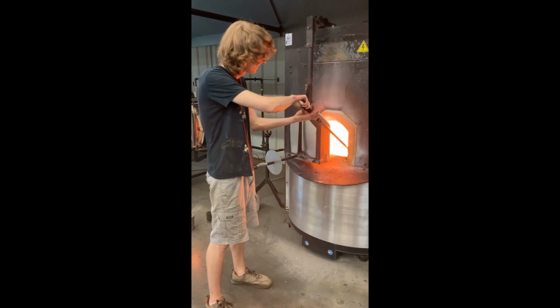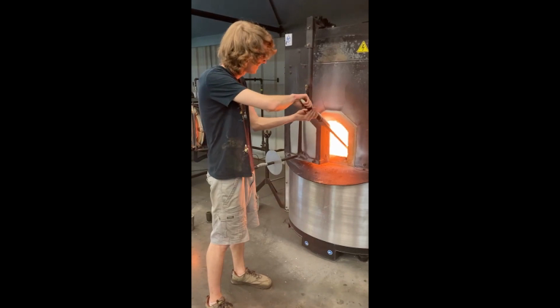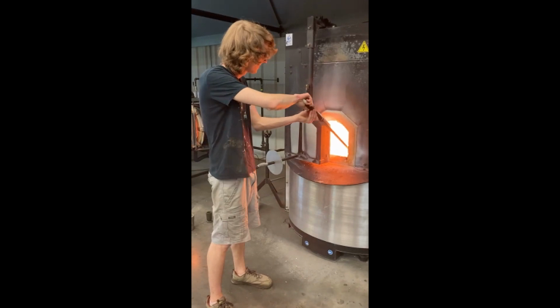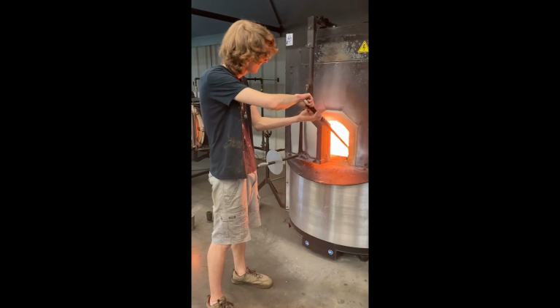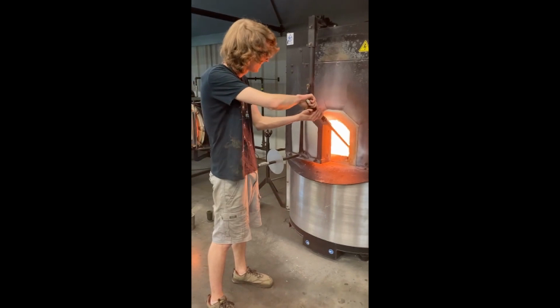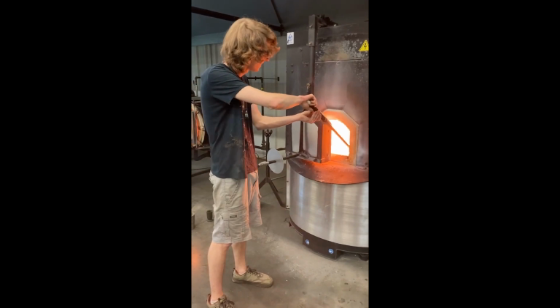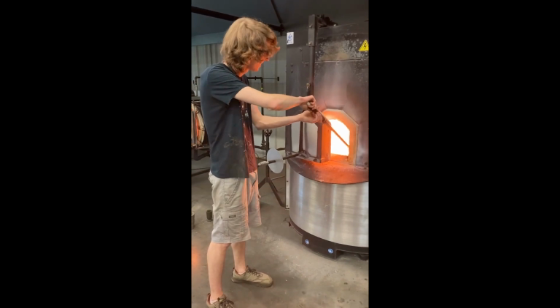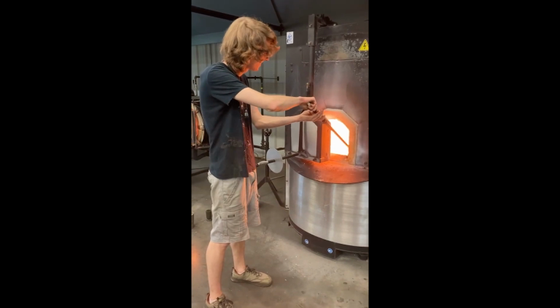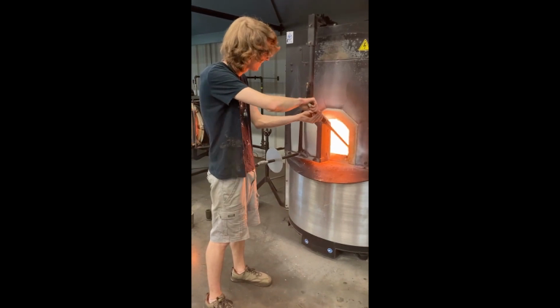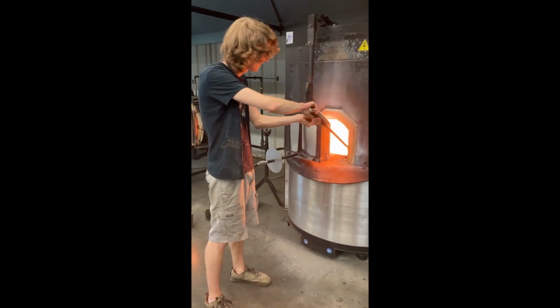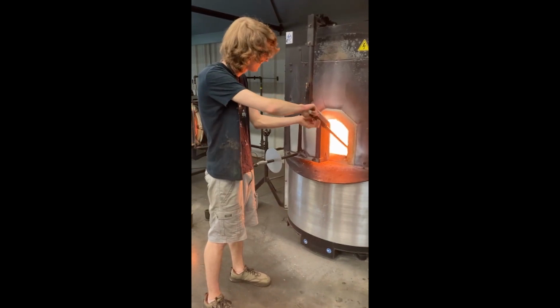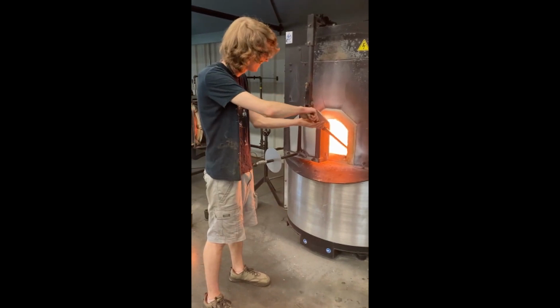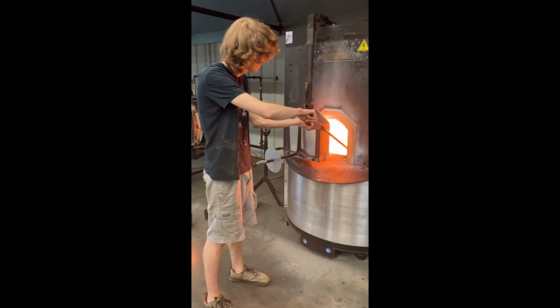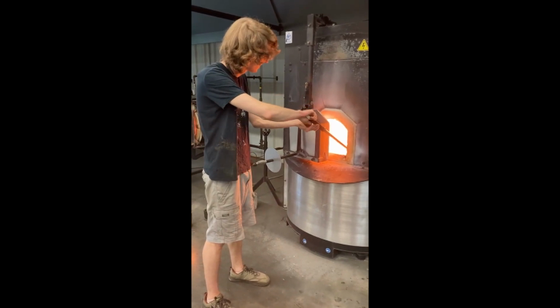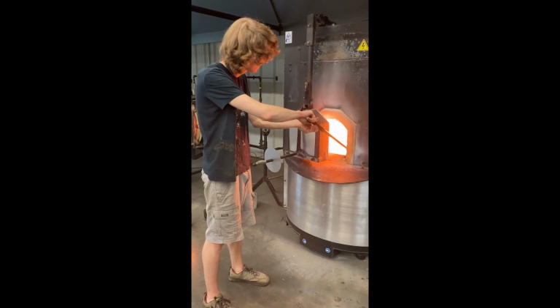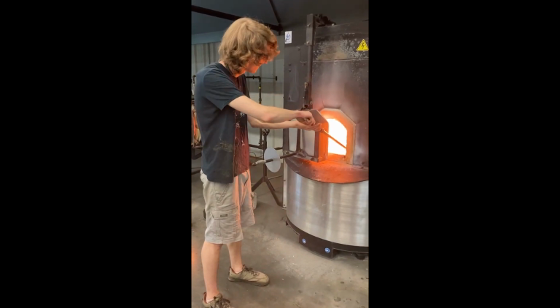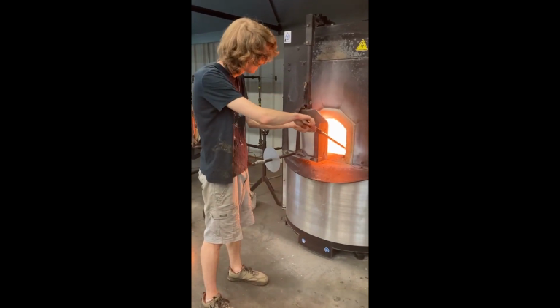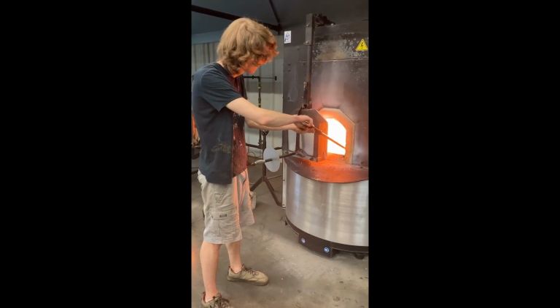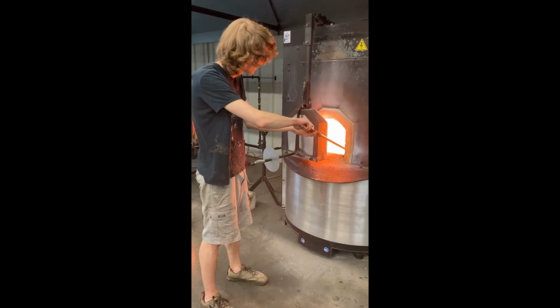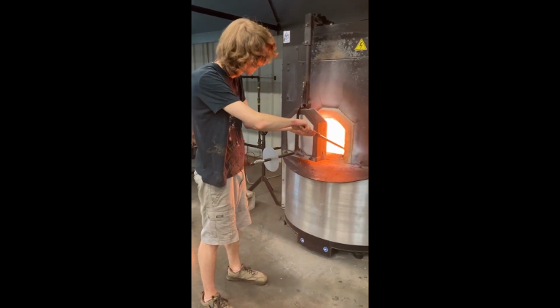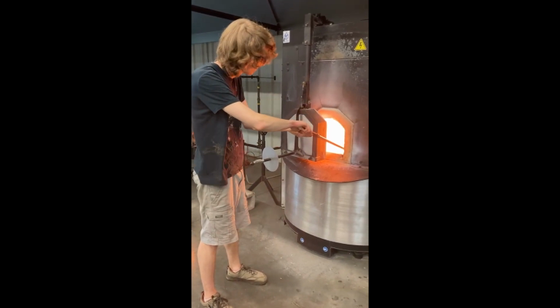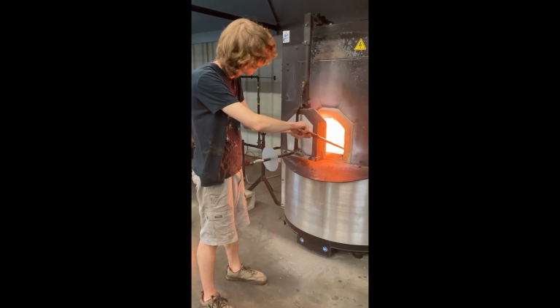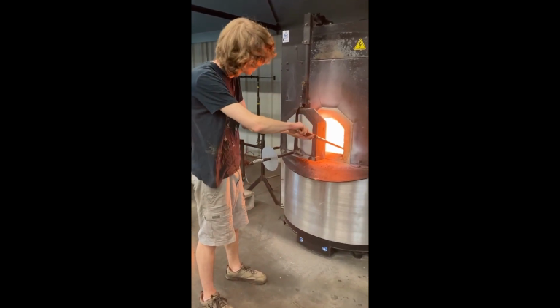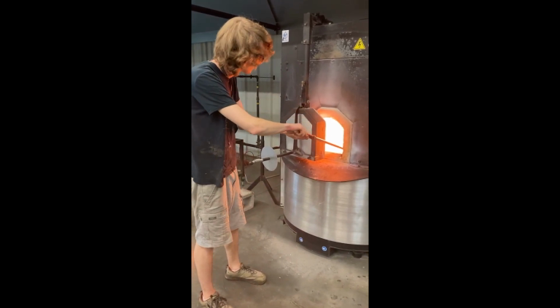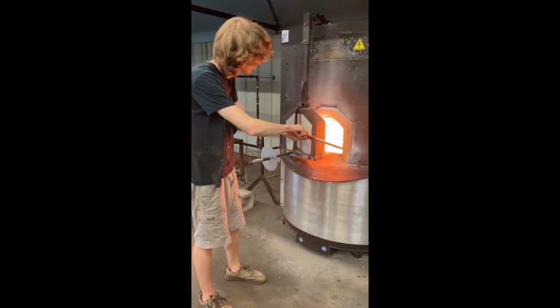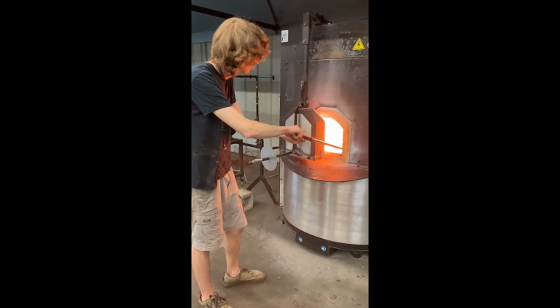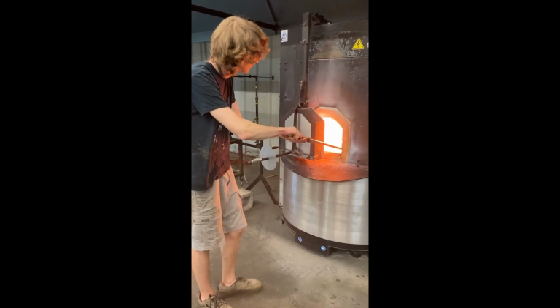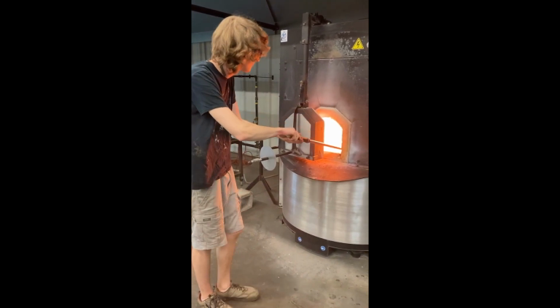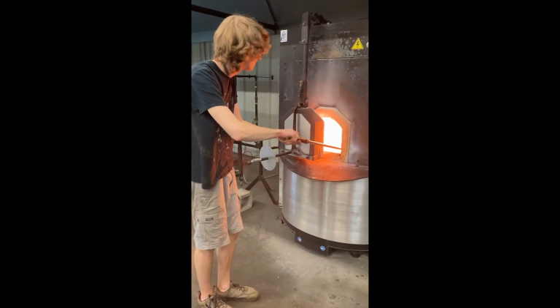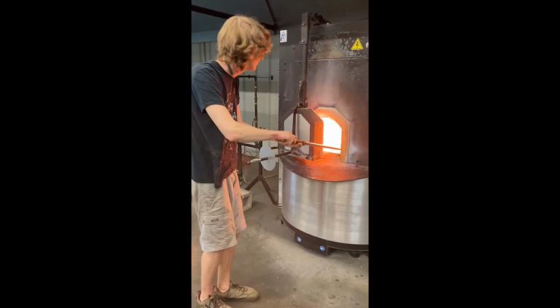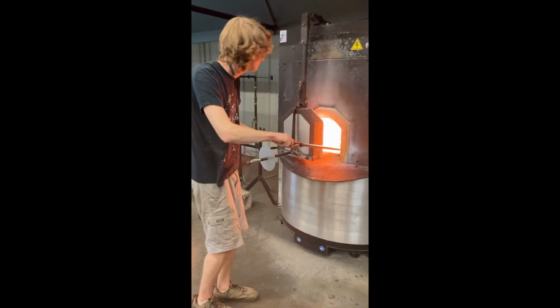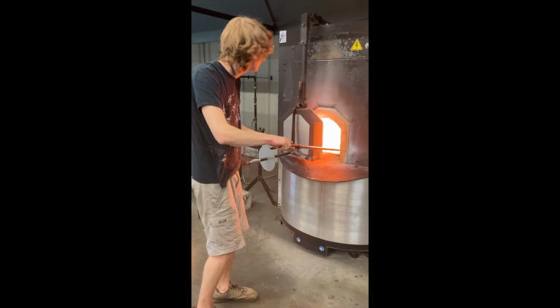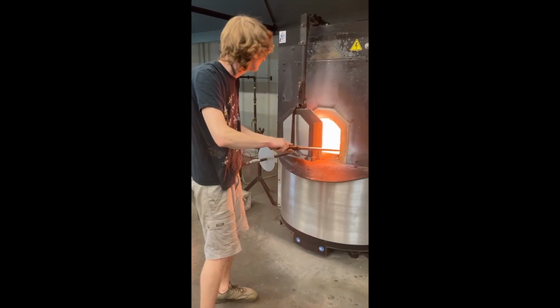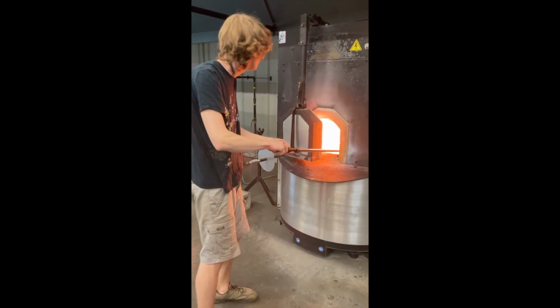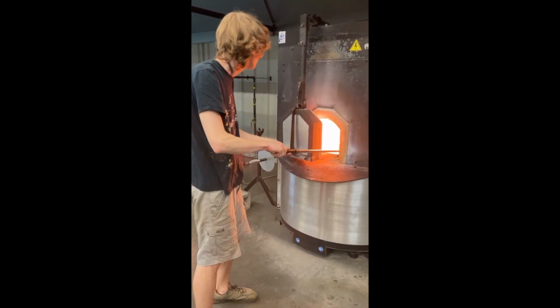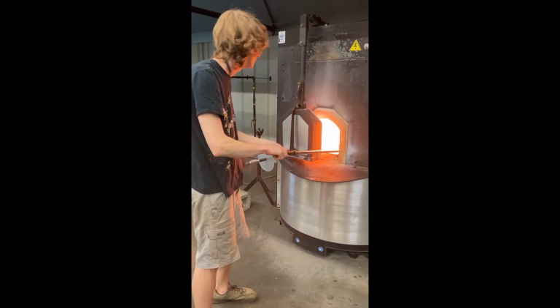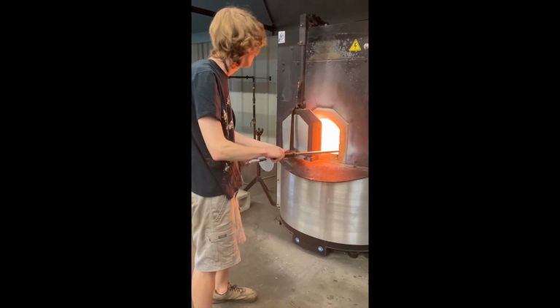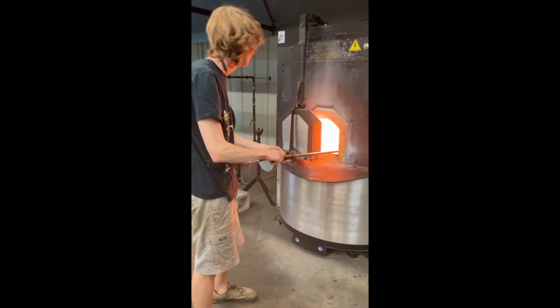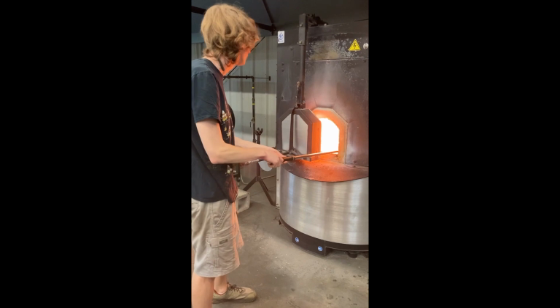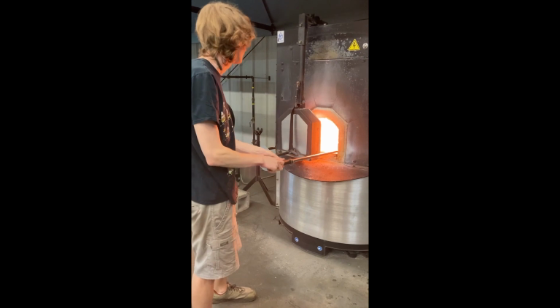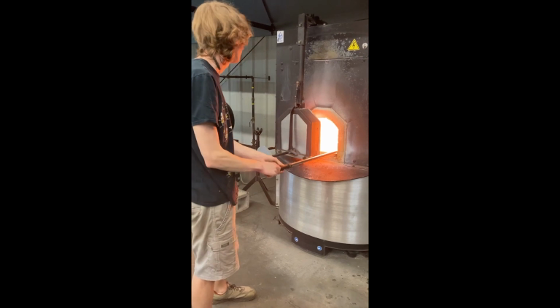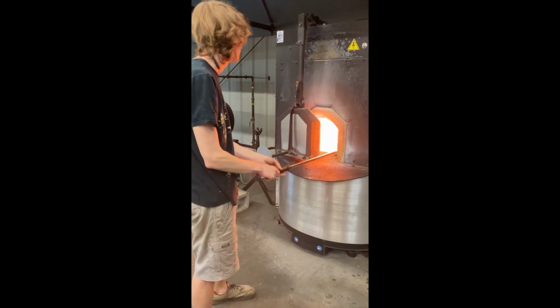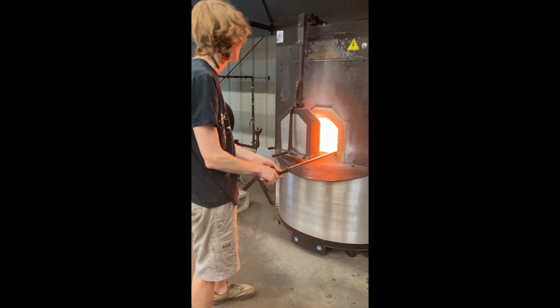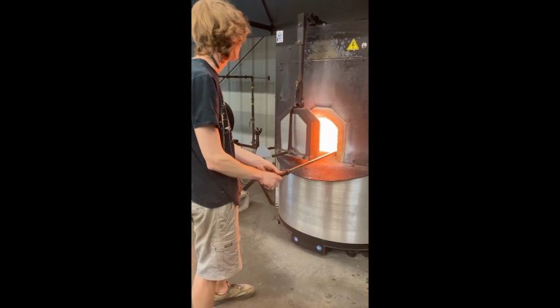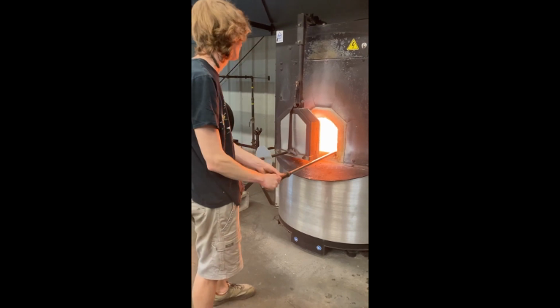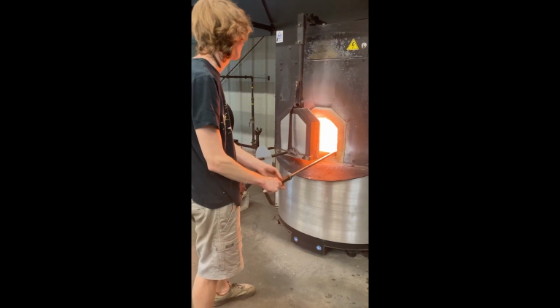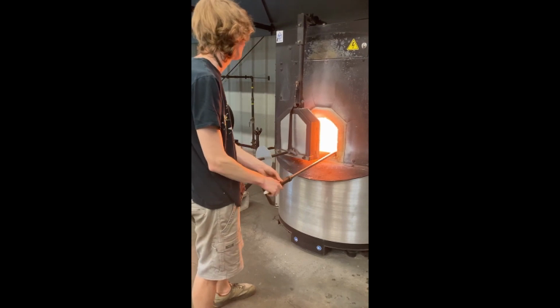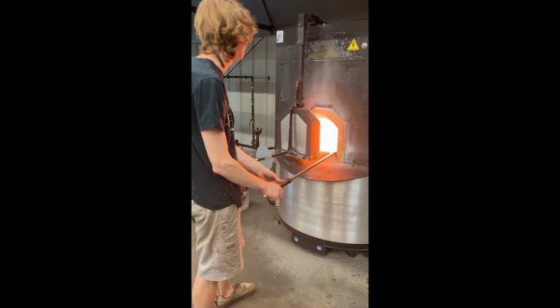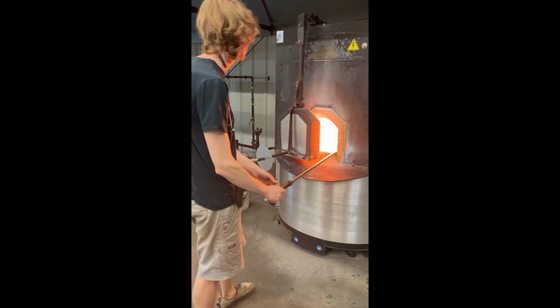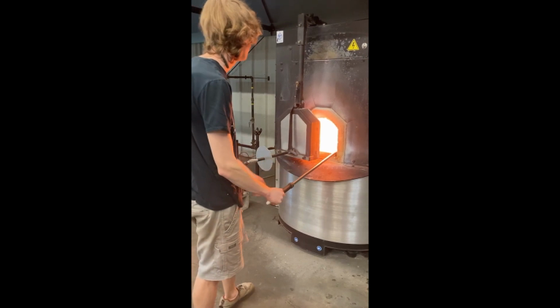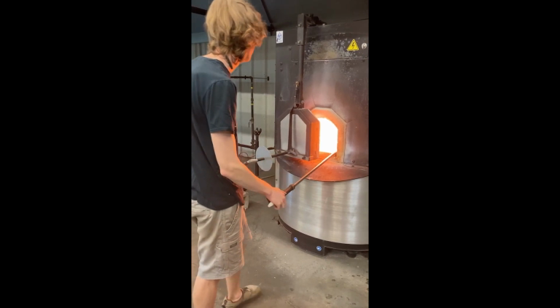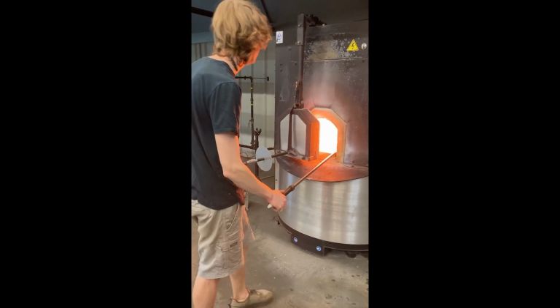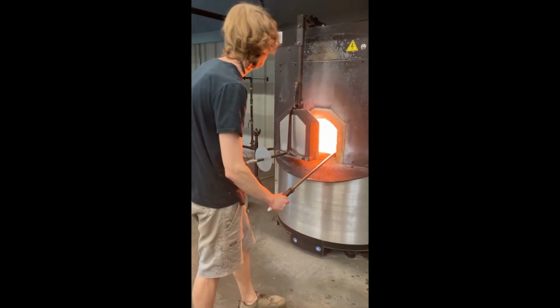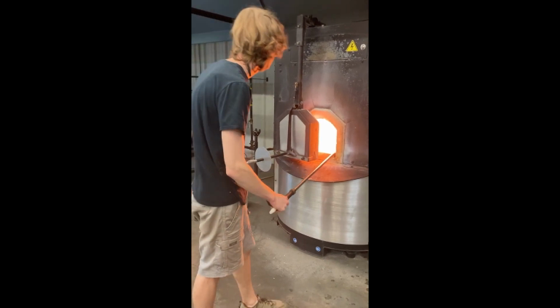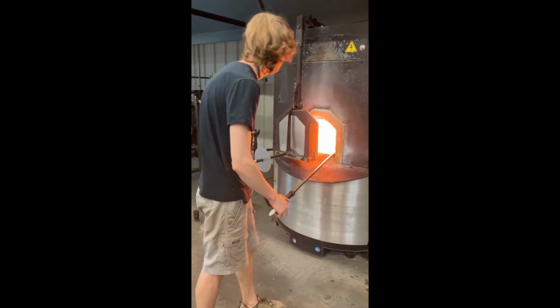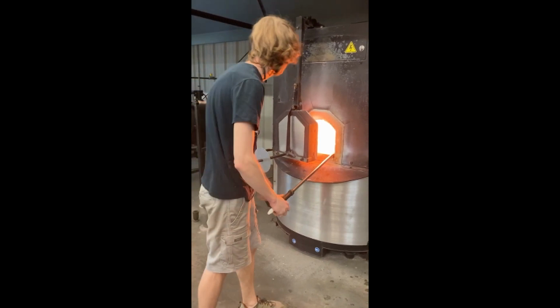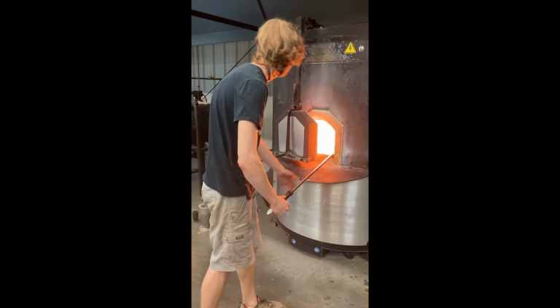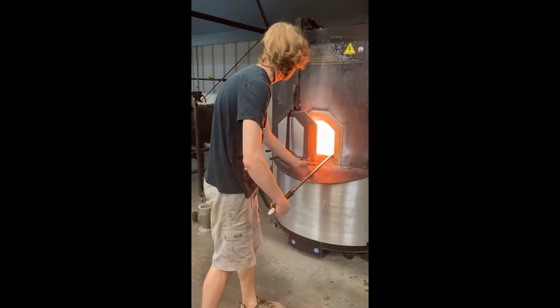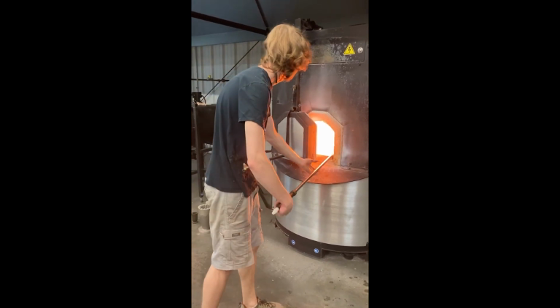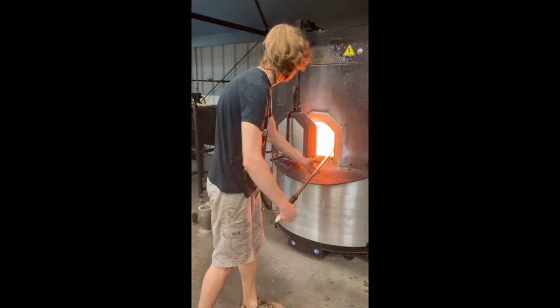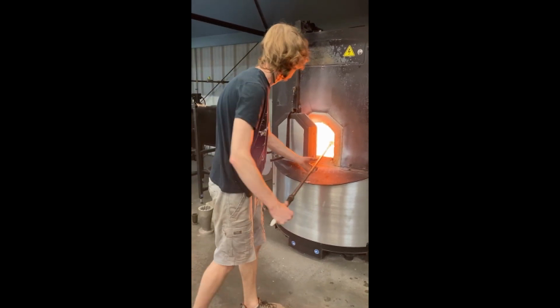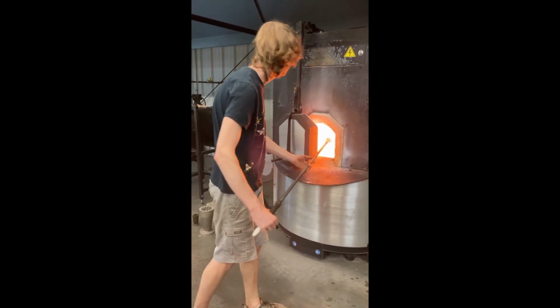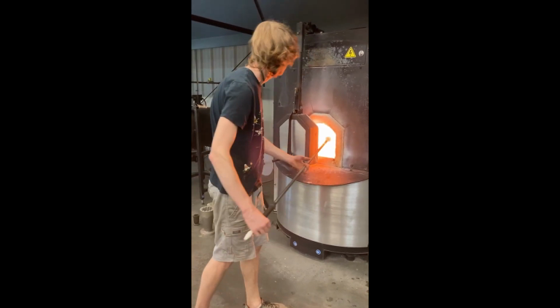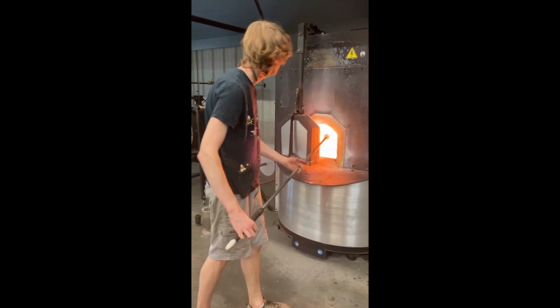Hey, what's up guys? Eric here. Today we'll be taking a bit of a closer look at the ins and outs of making a decorative ruffled bowl.